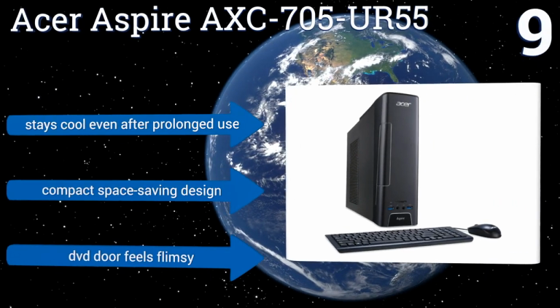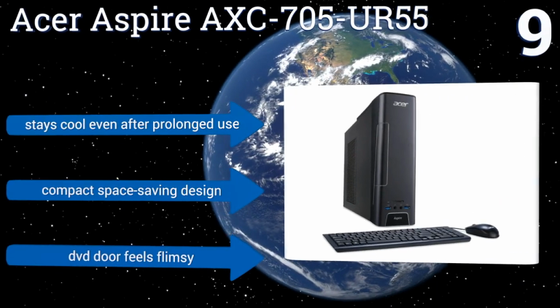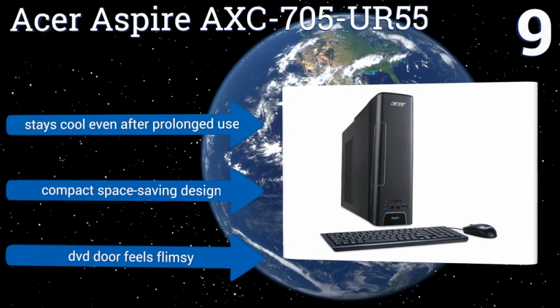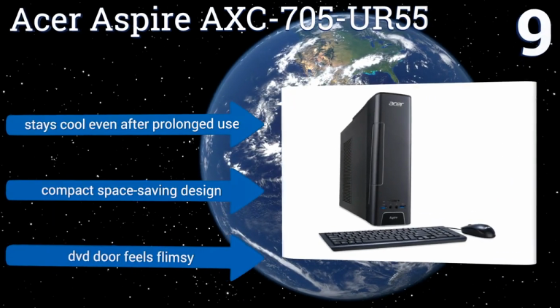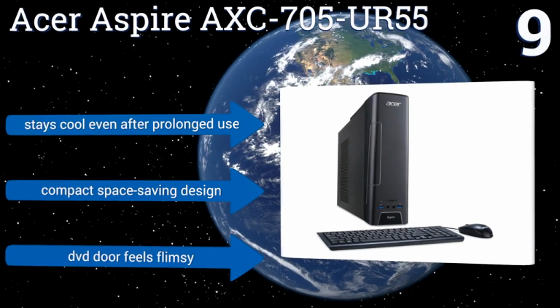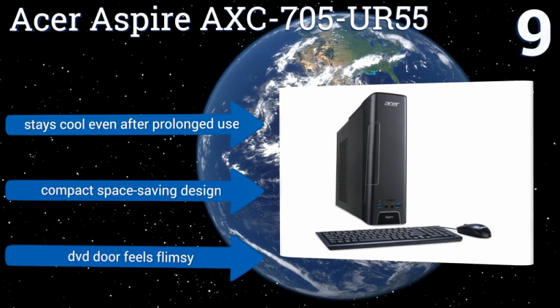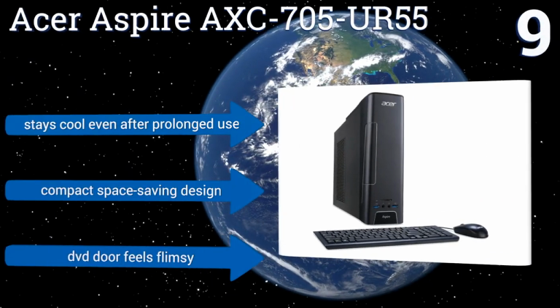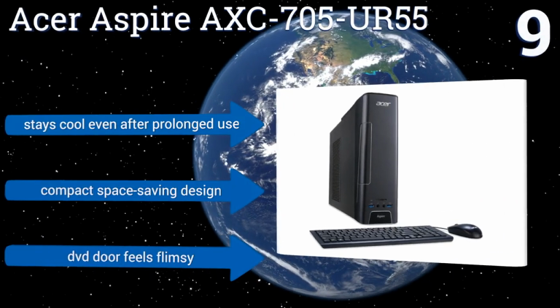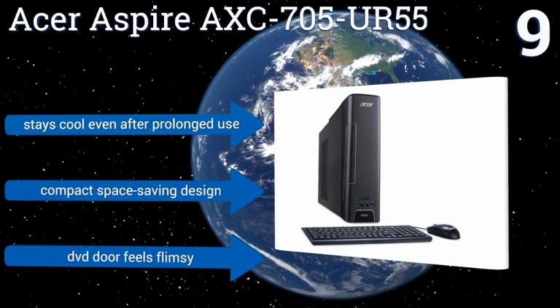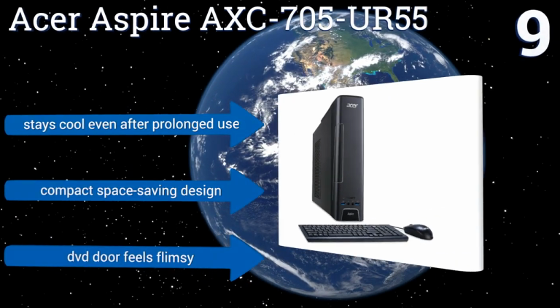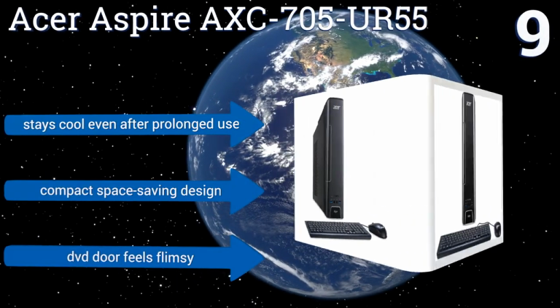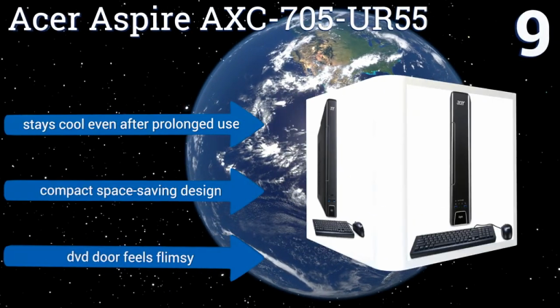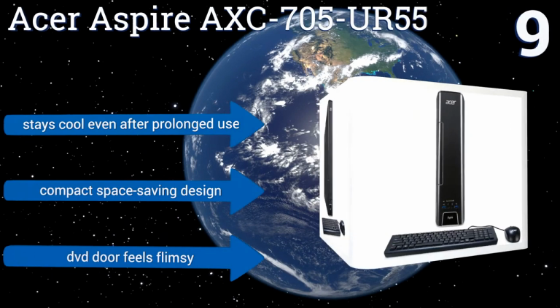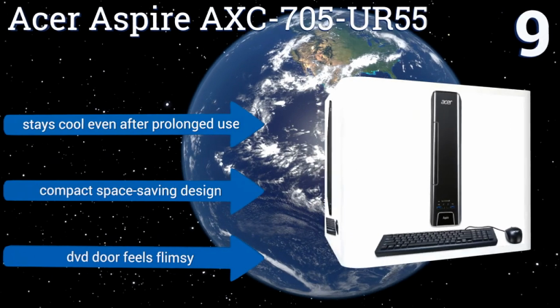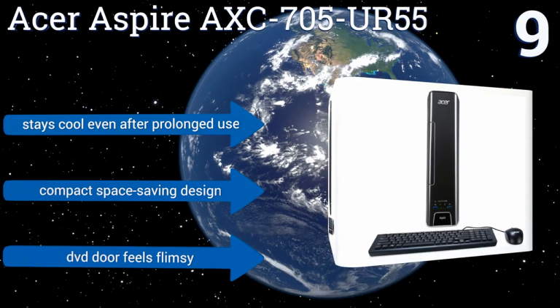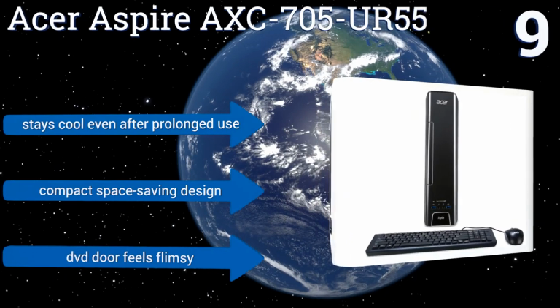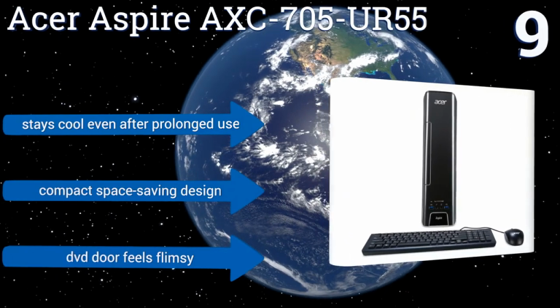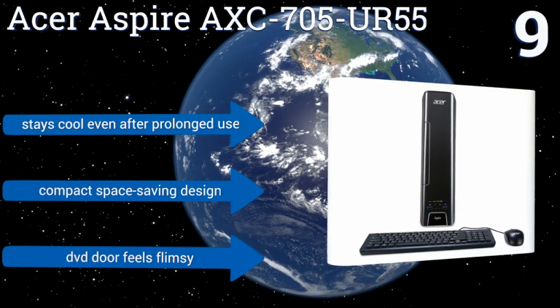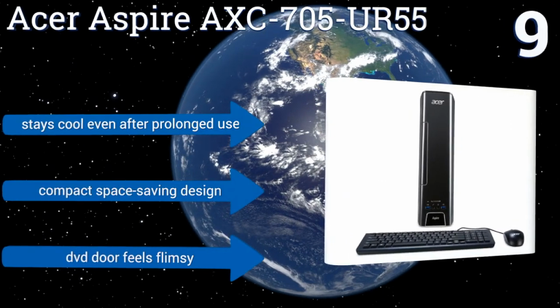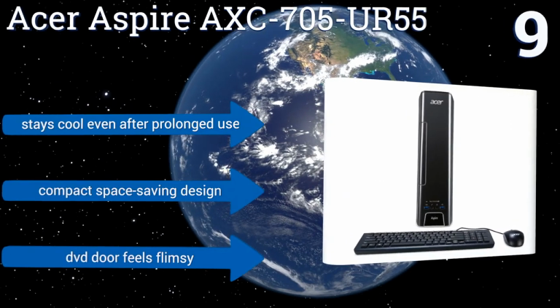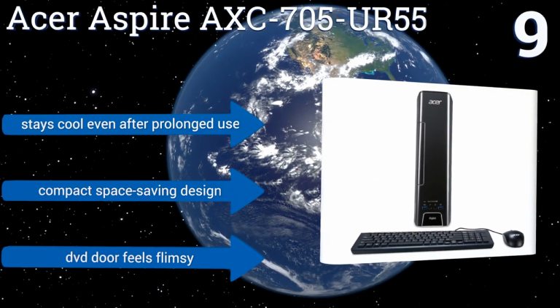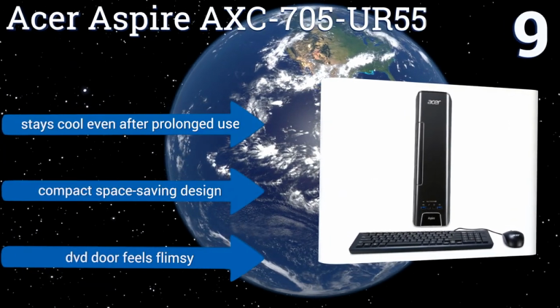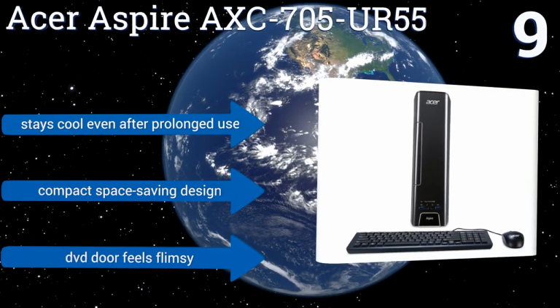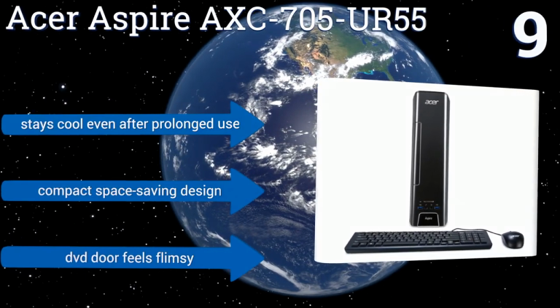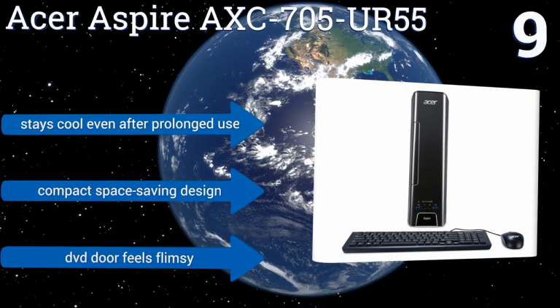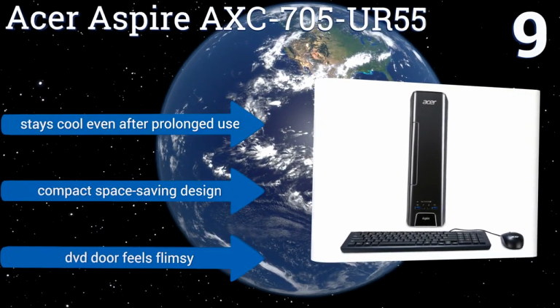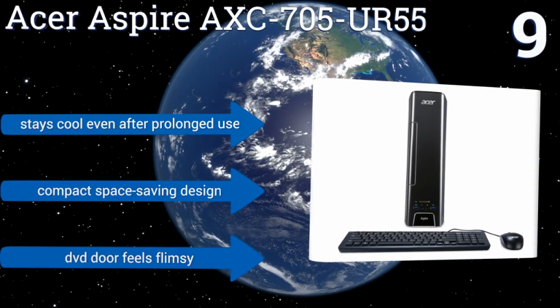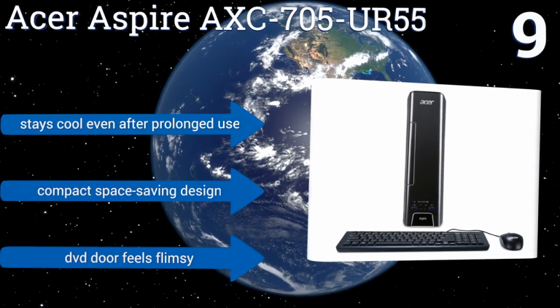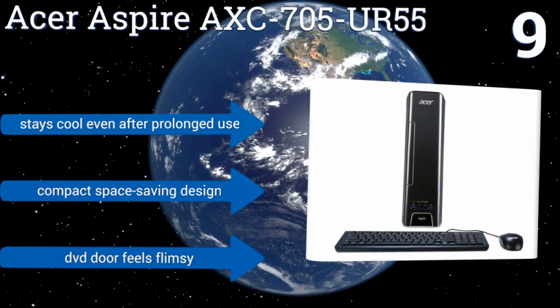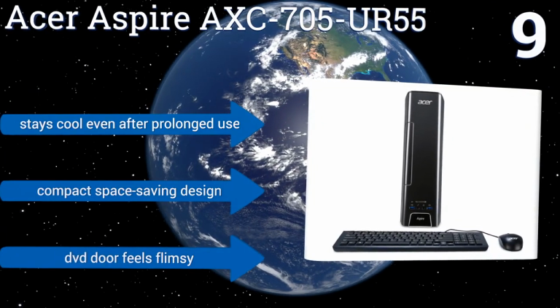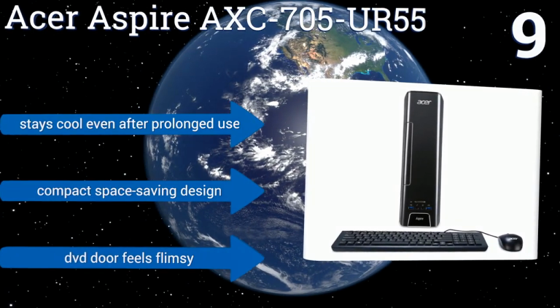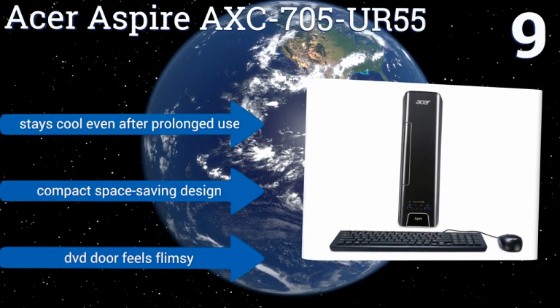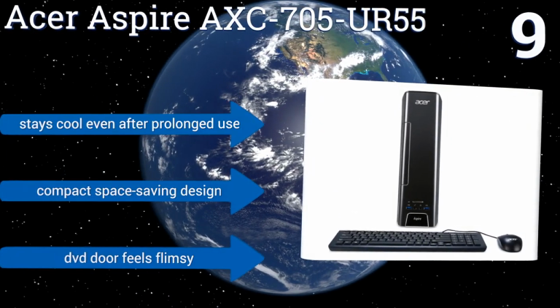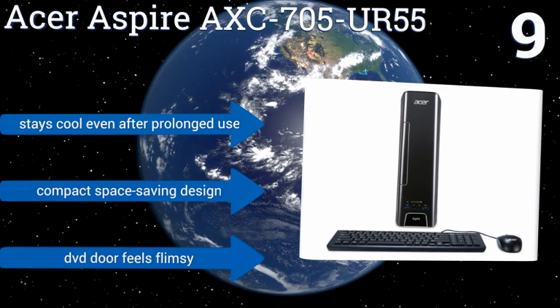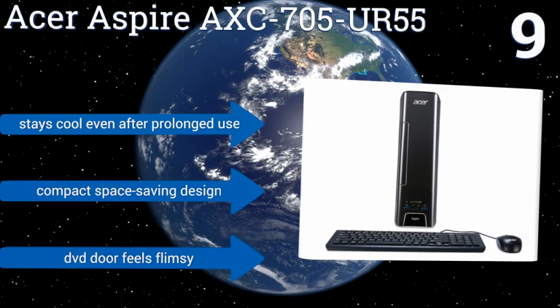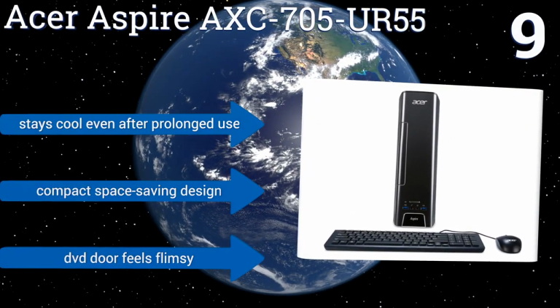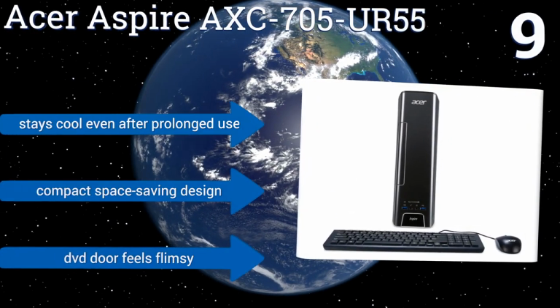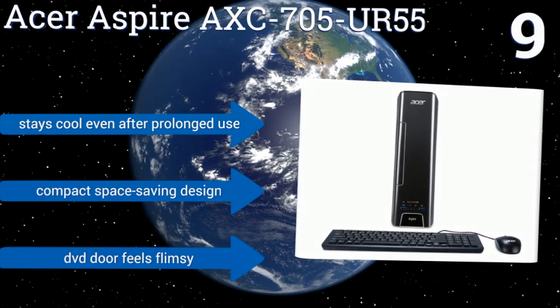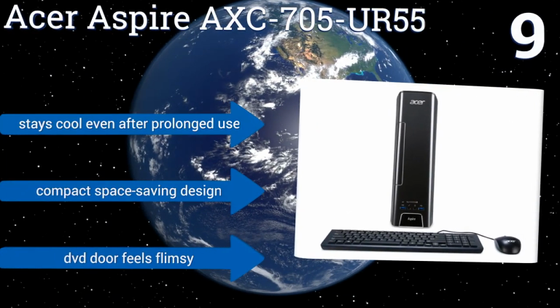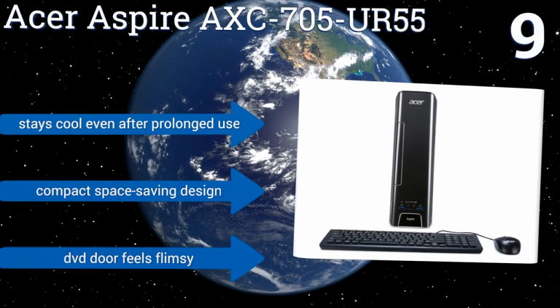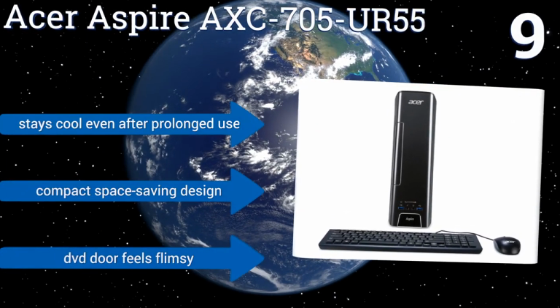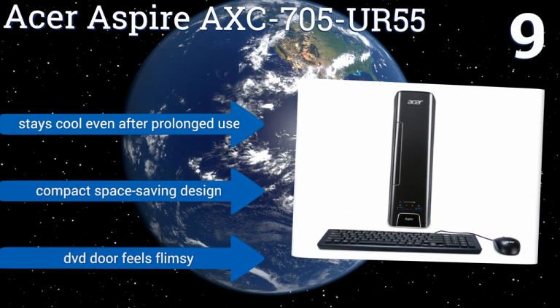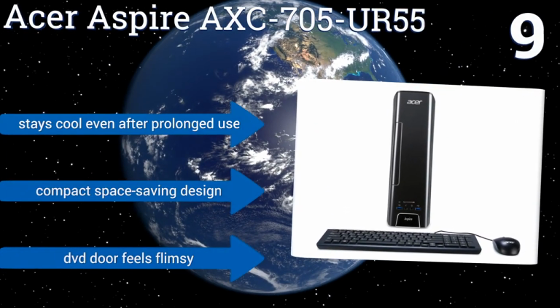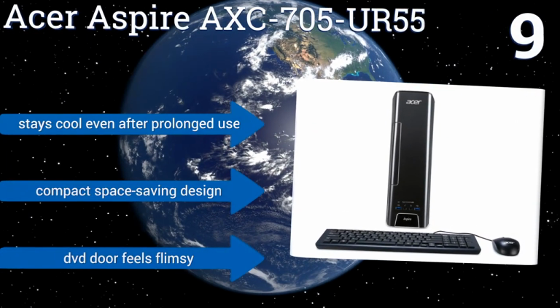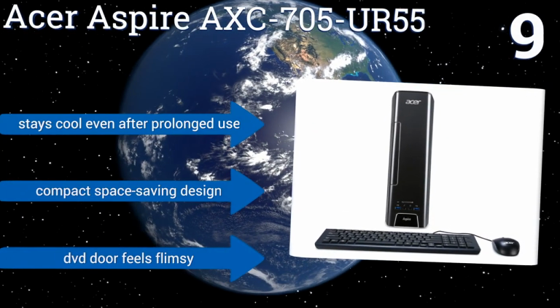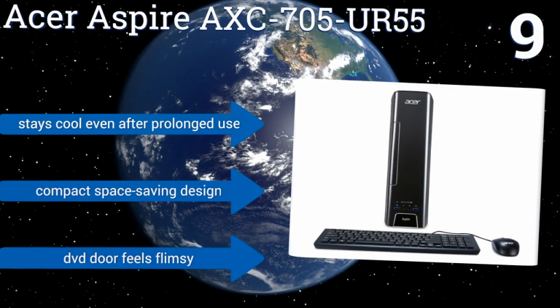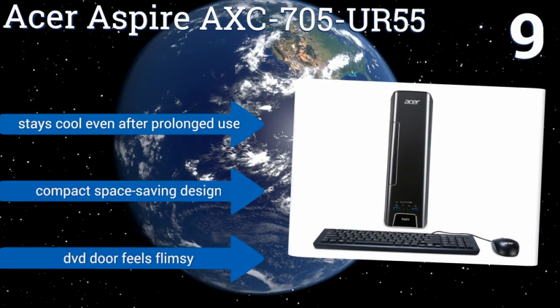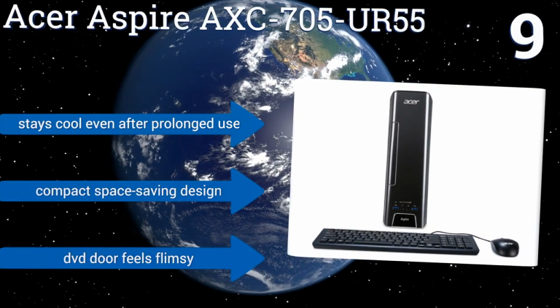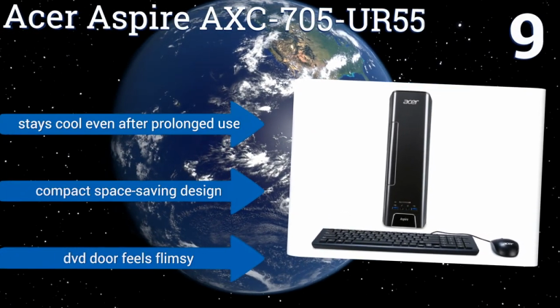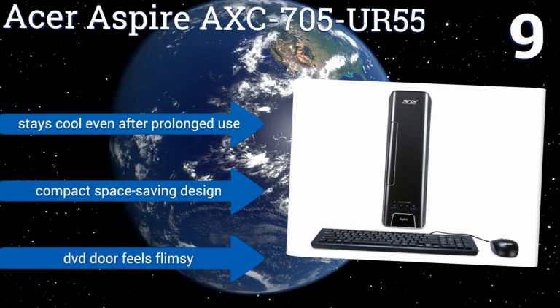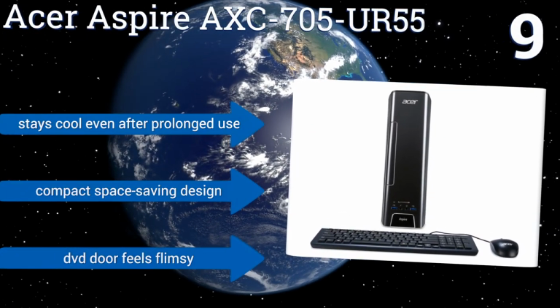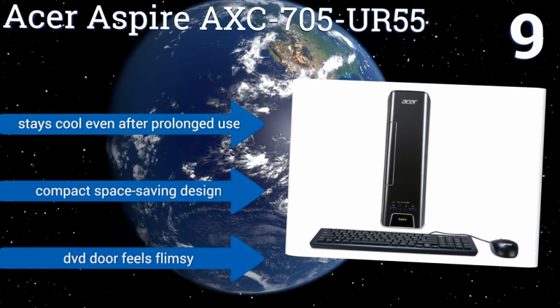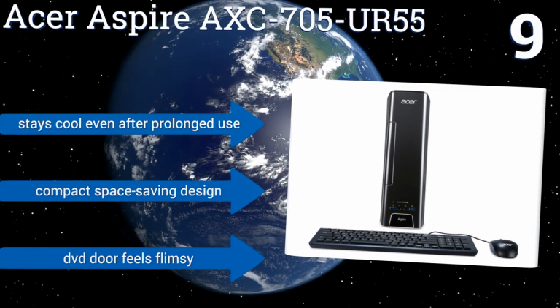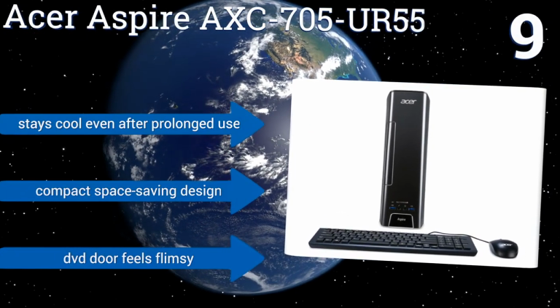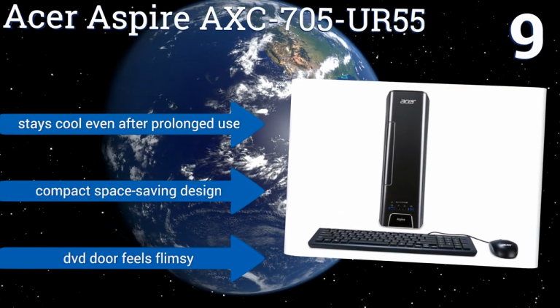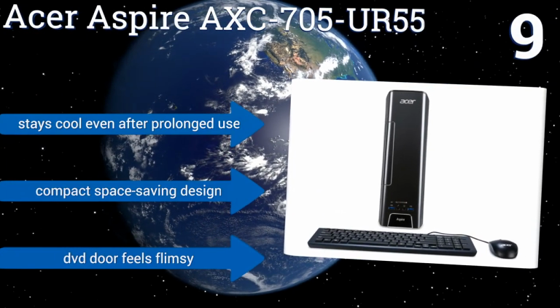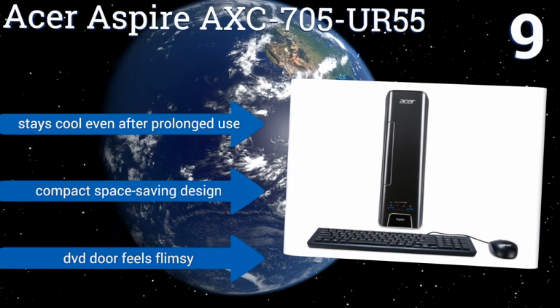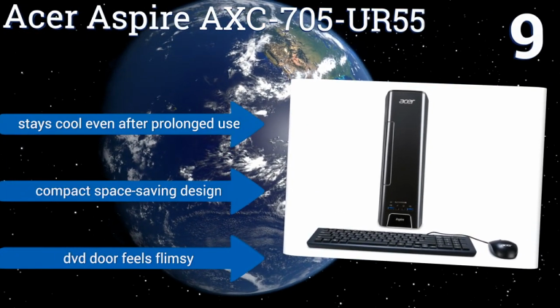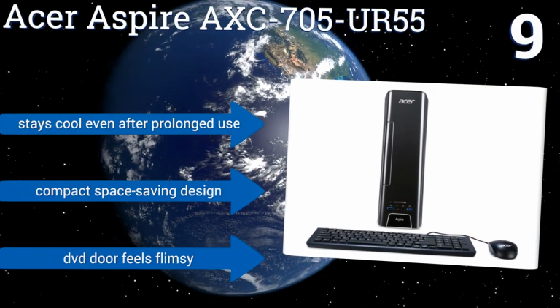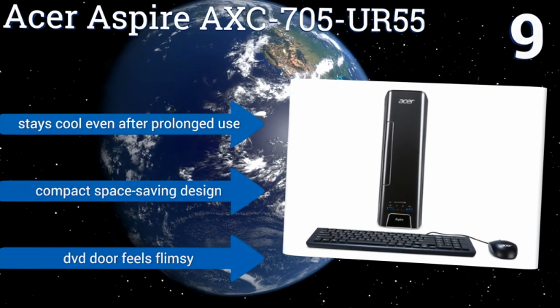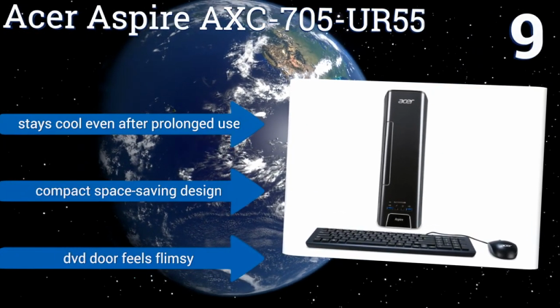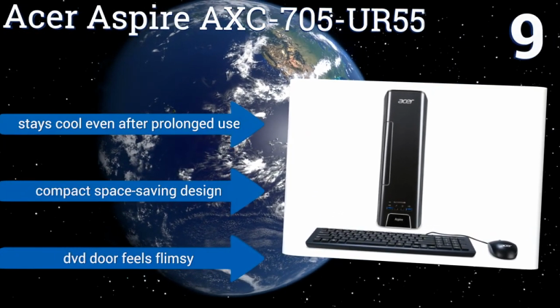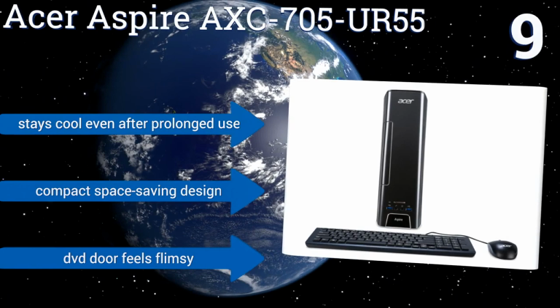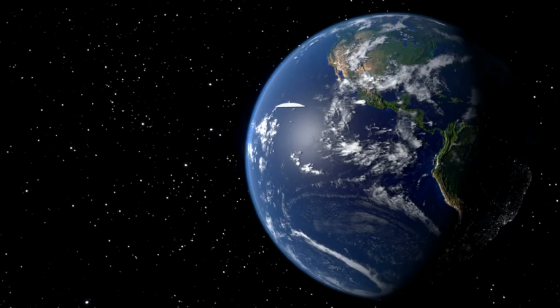It stays cool even after prolonged use and is a compact space-saving design, but the DVD door feels a bit flimsy.